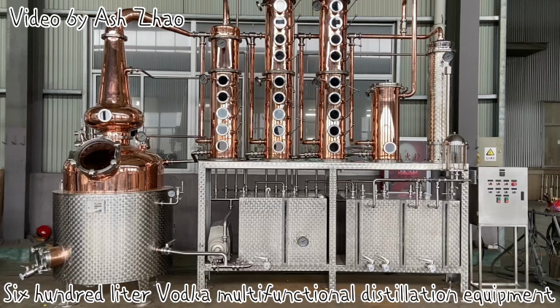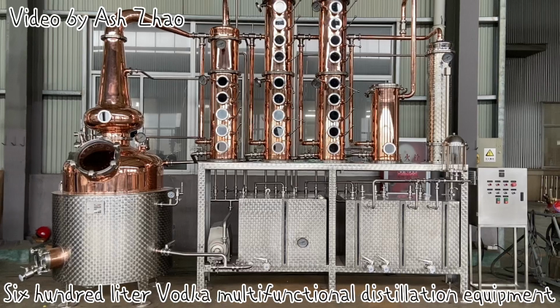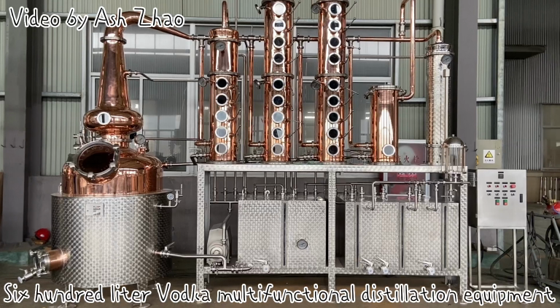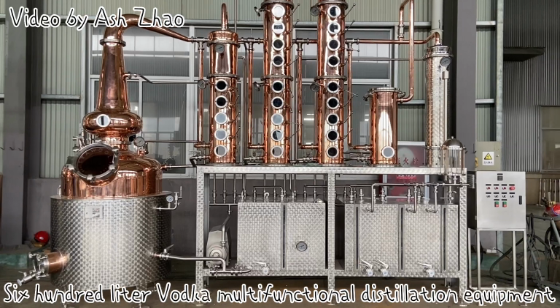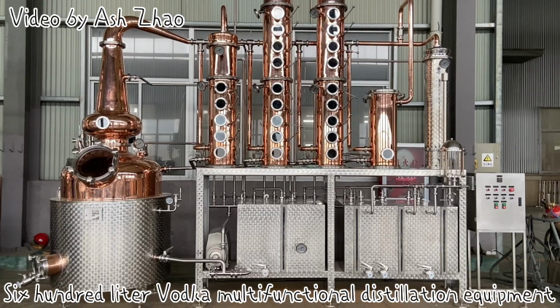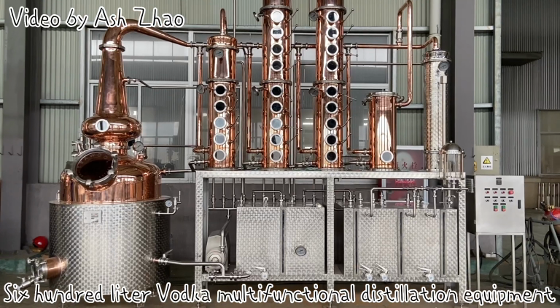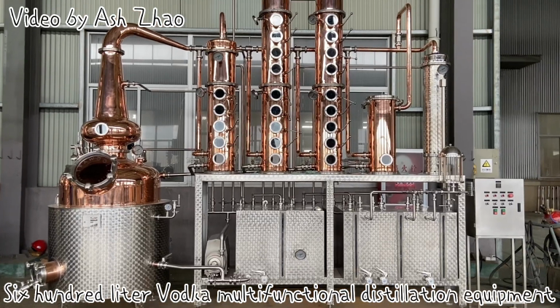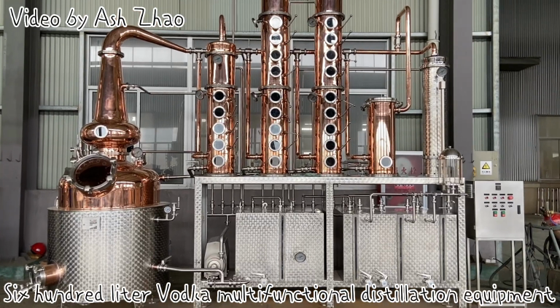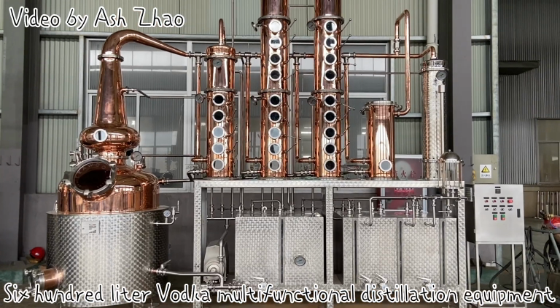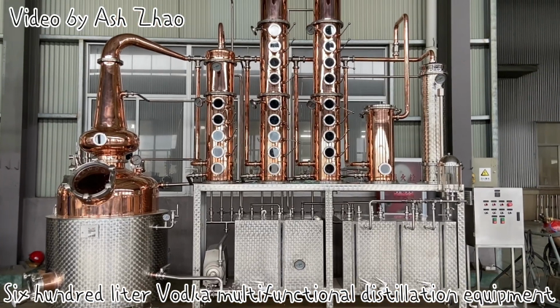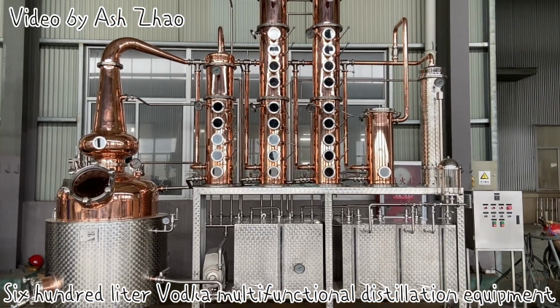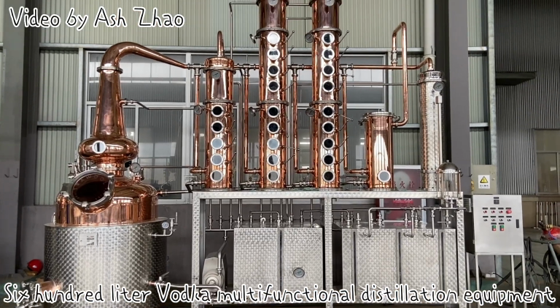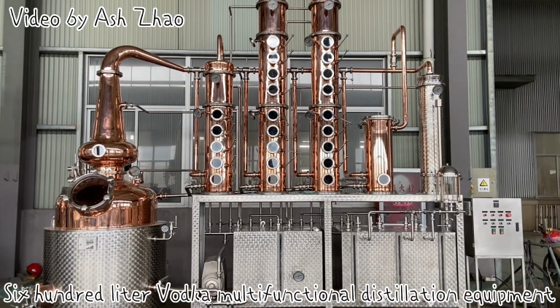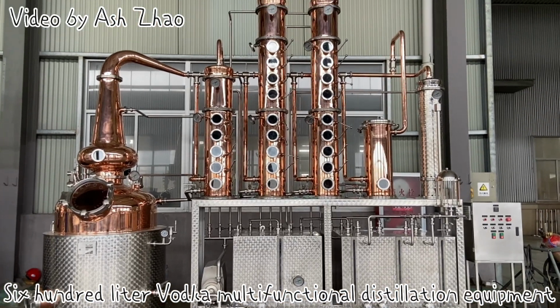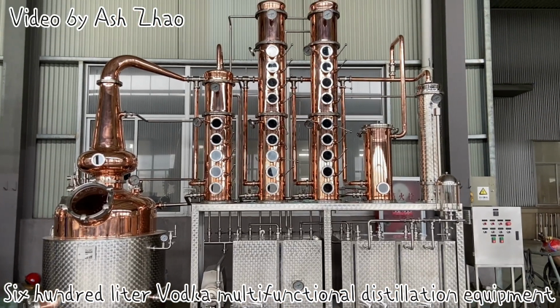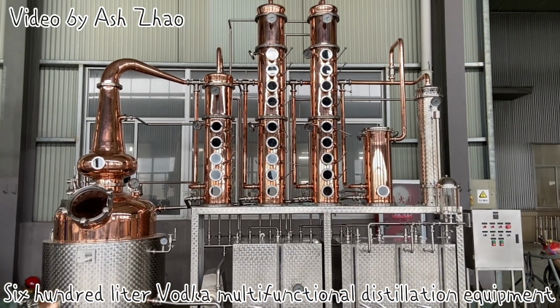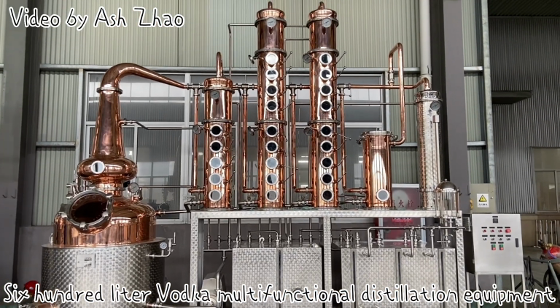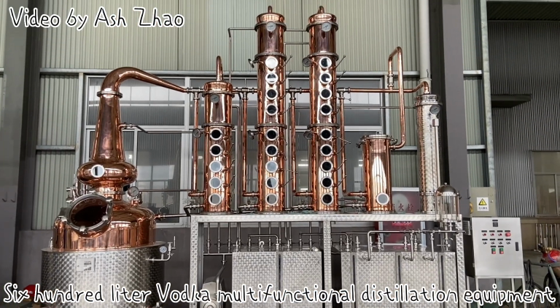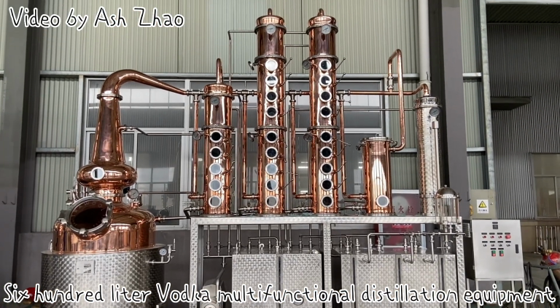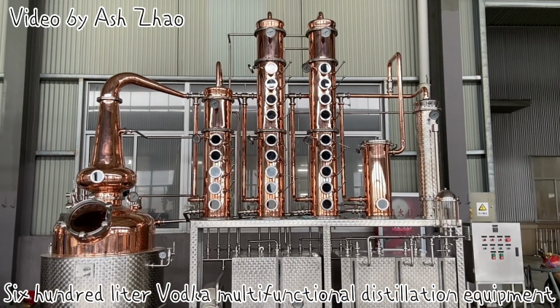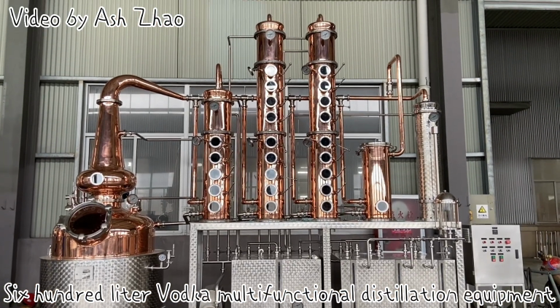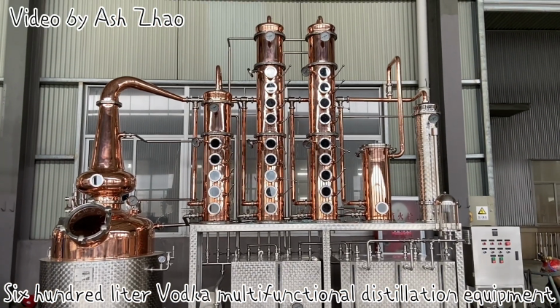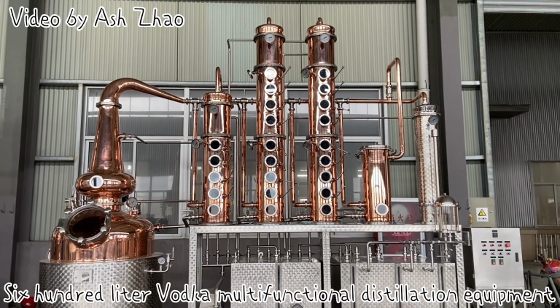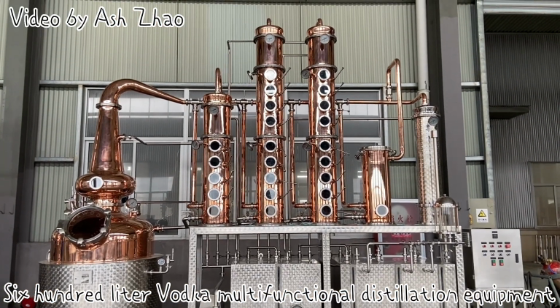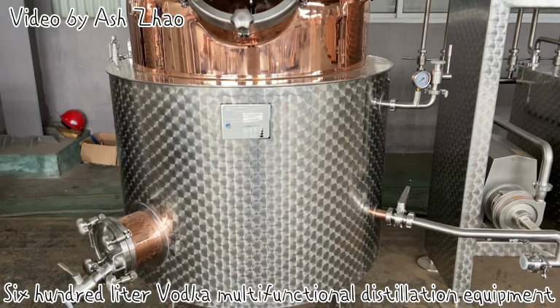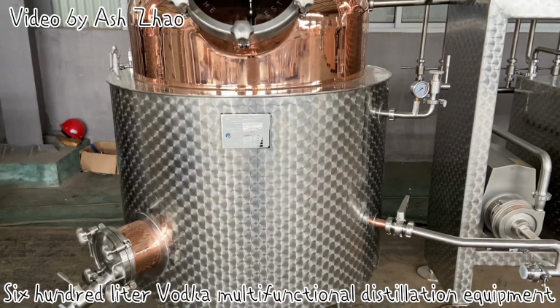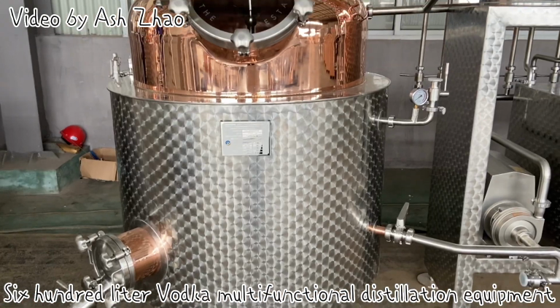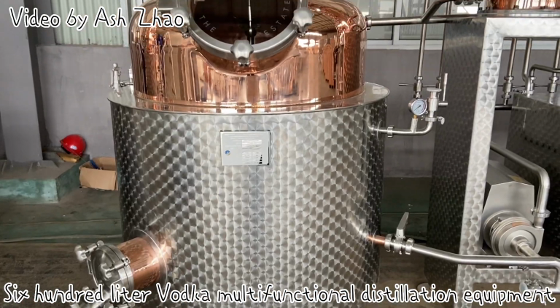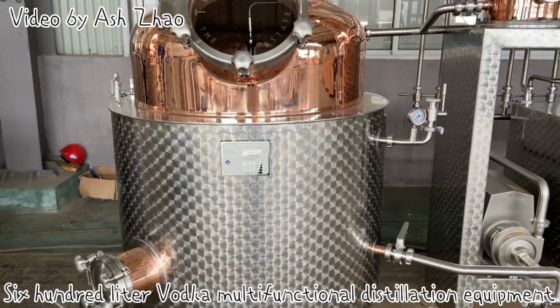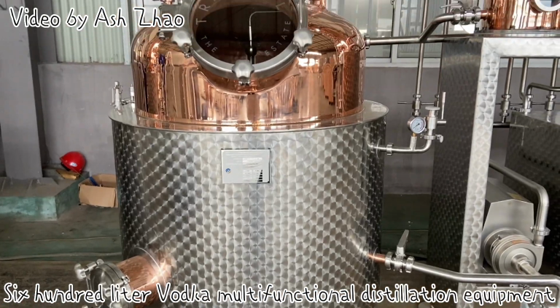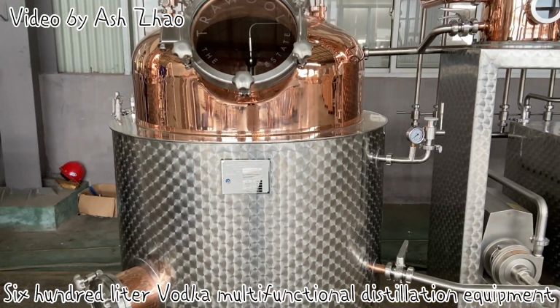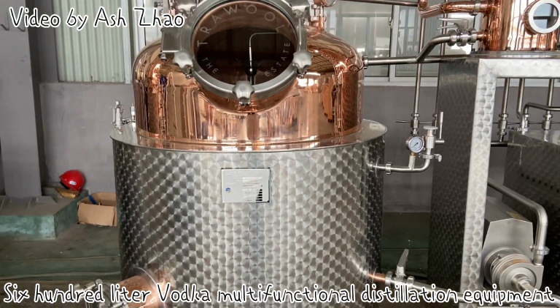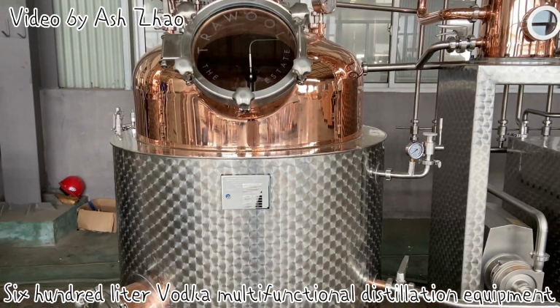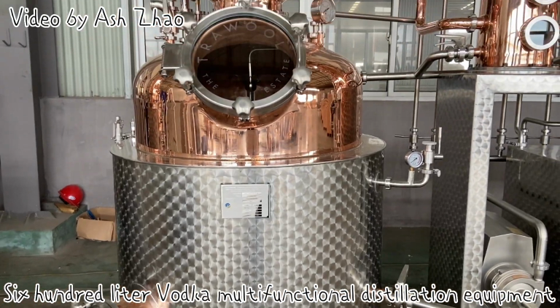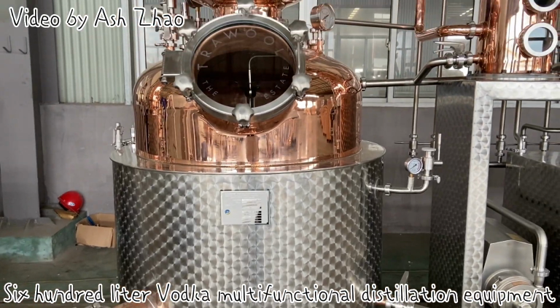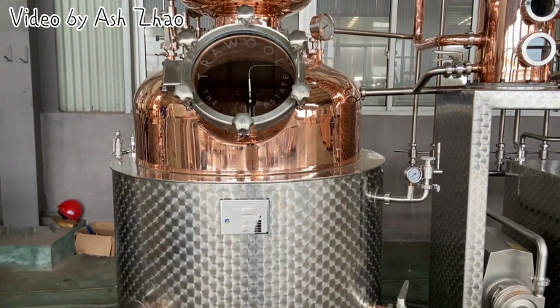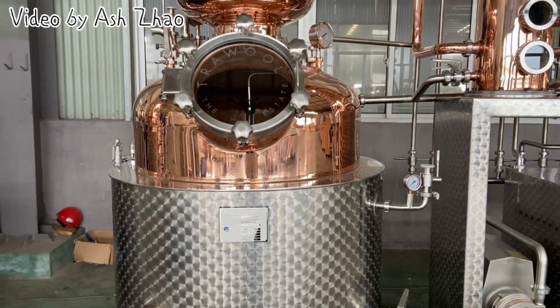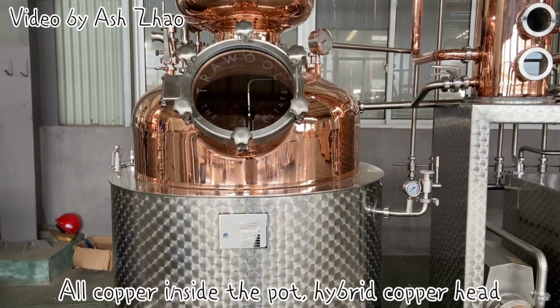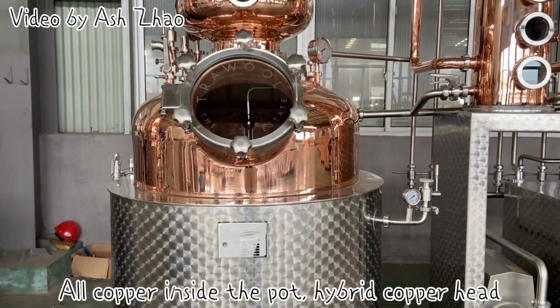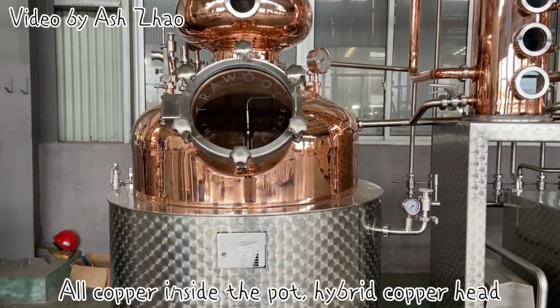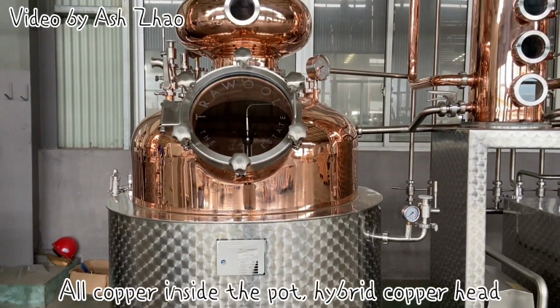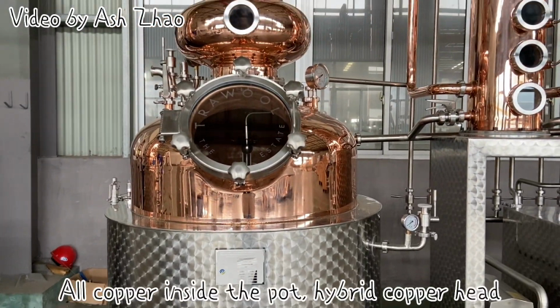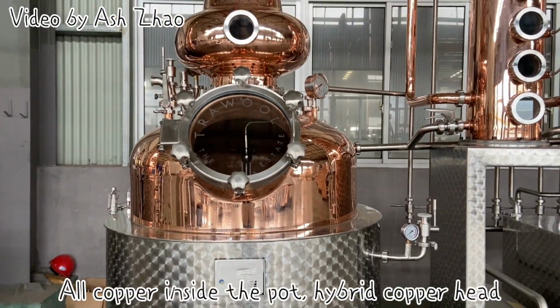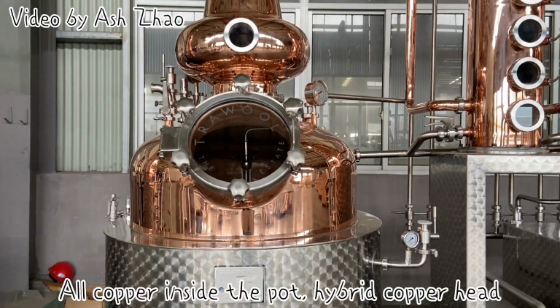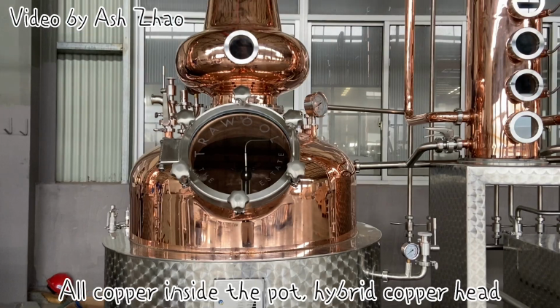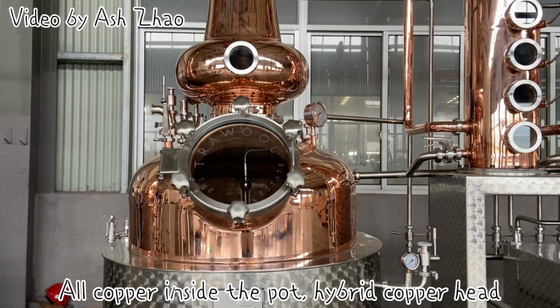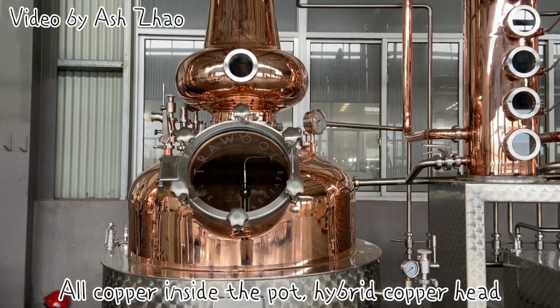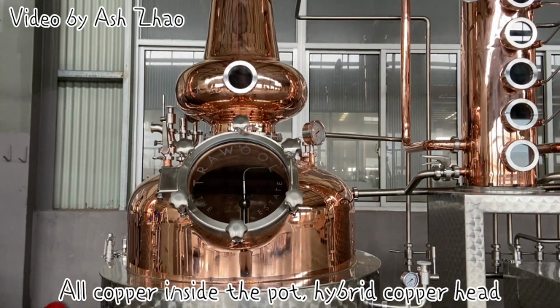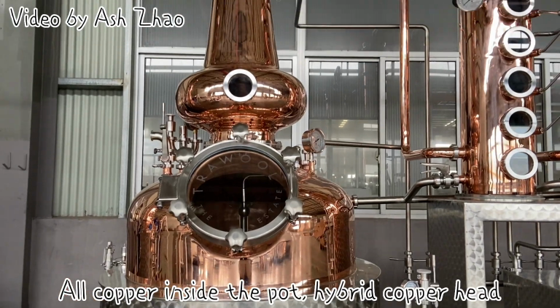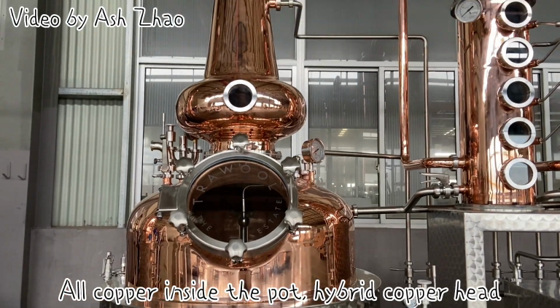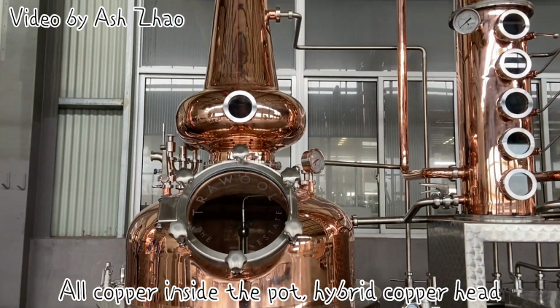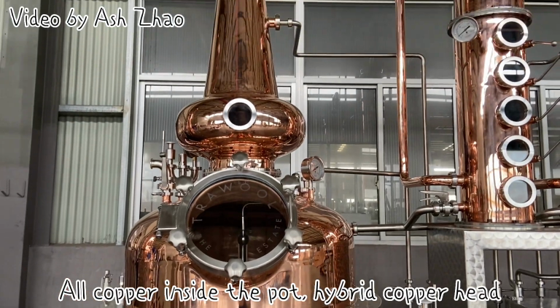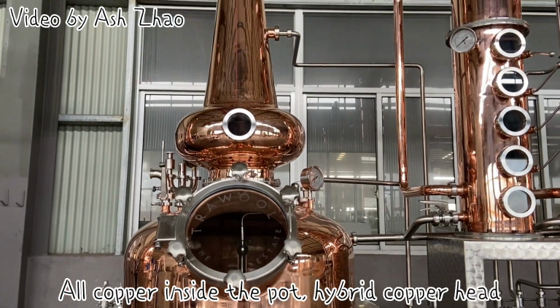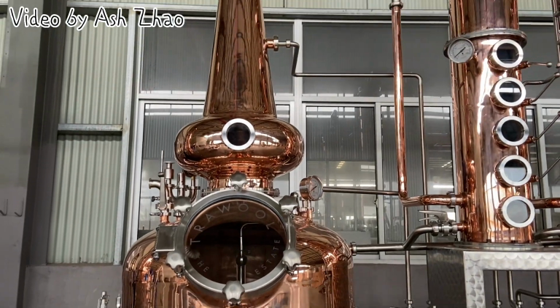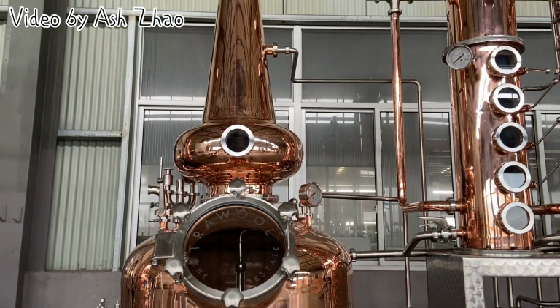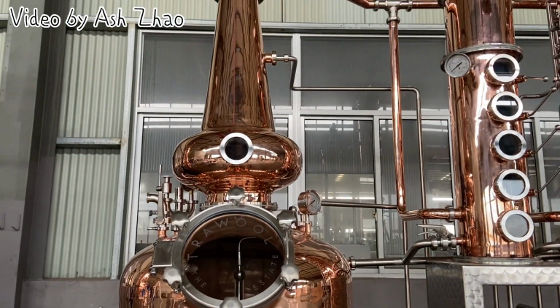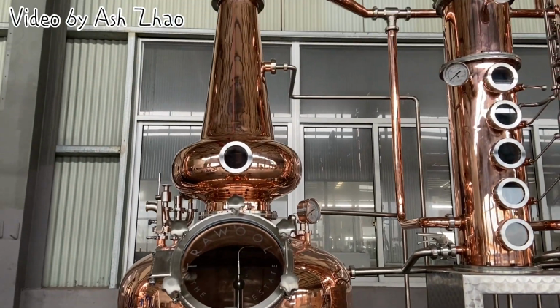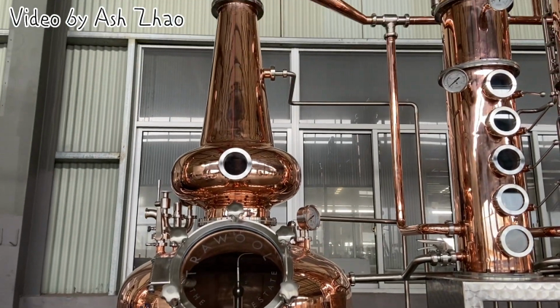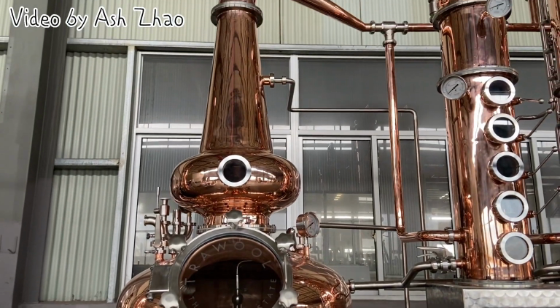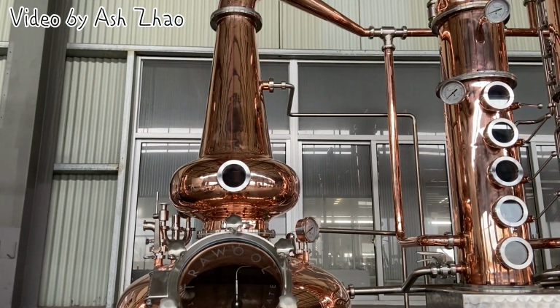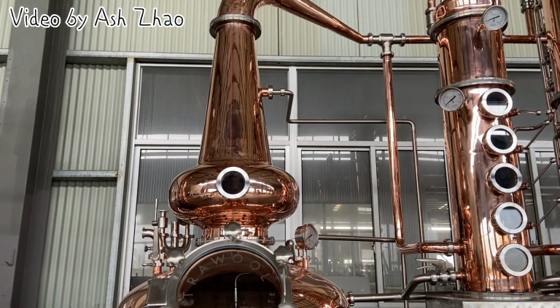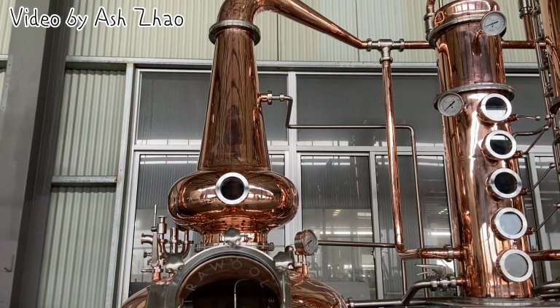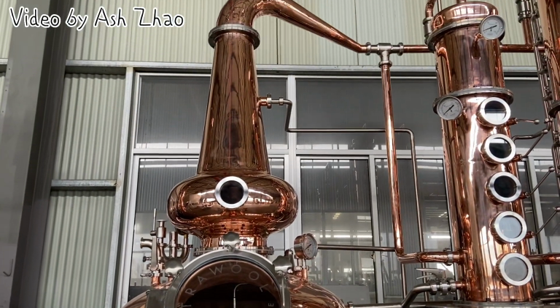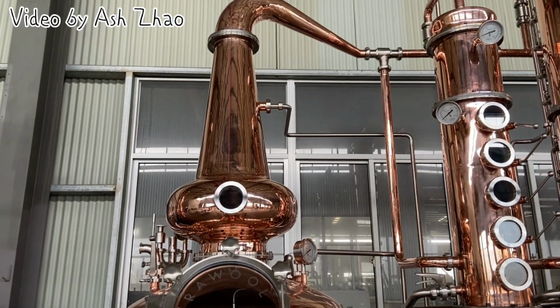600-liter vodka multifunctional distillation equipment, all copper inside the pot, hybrid copperhead.